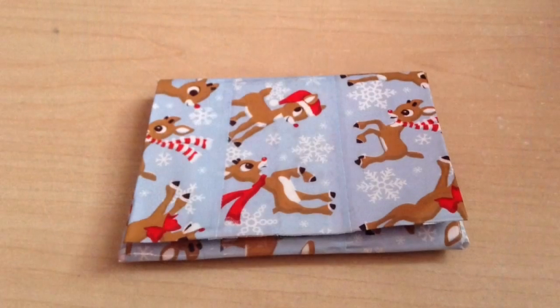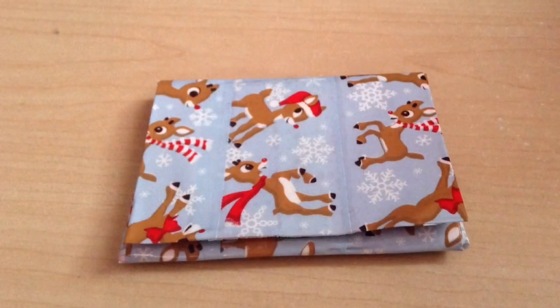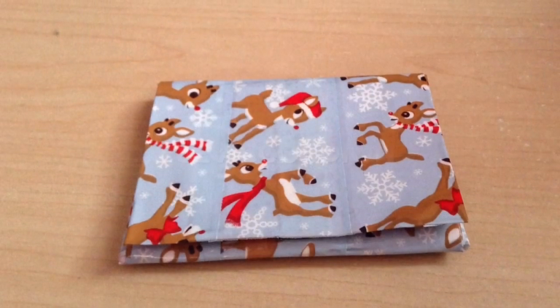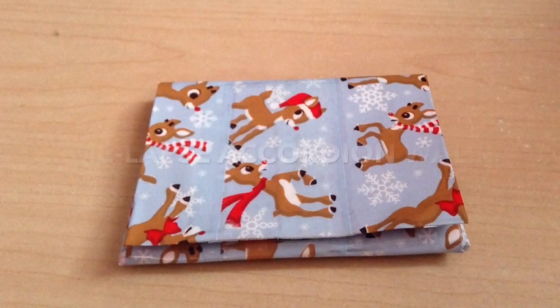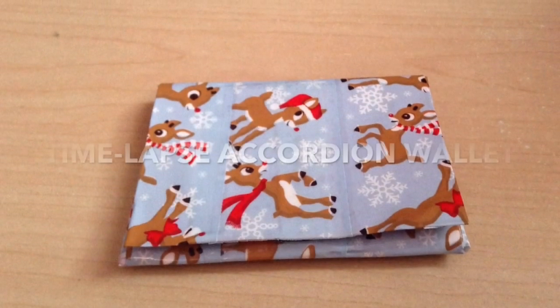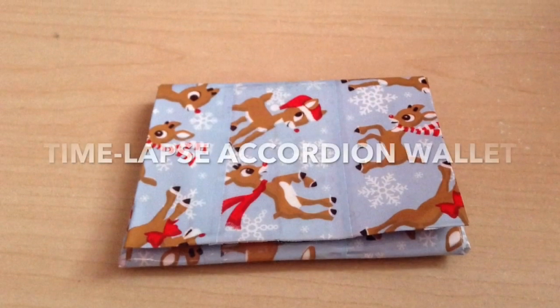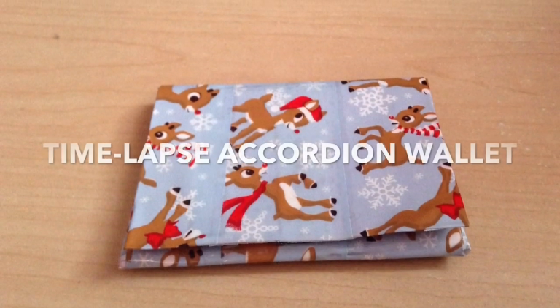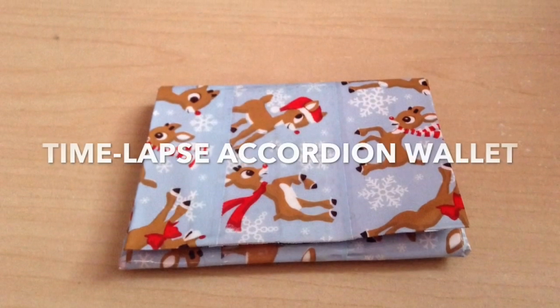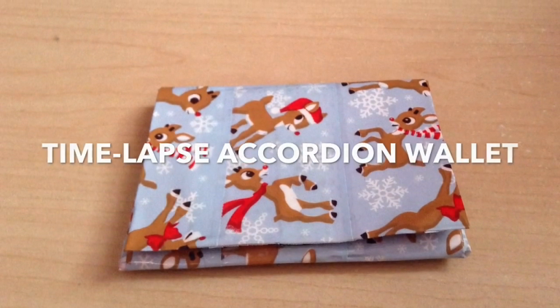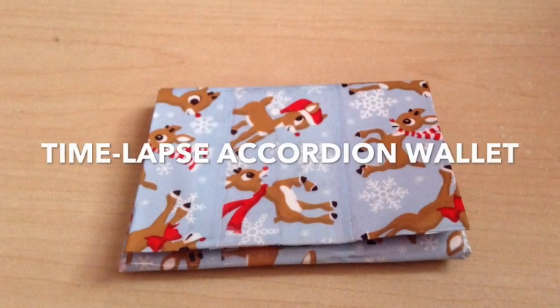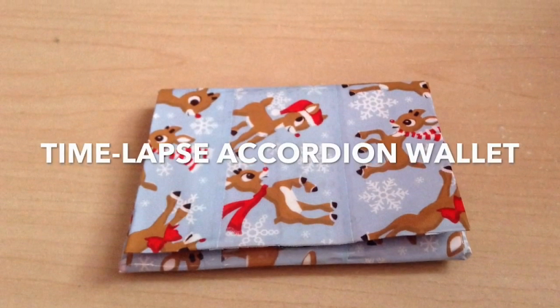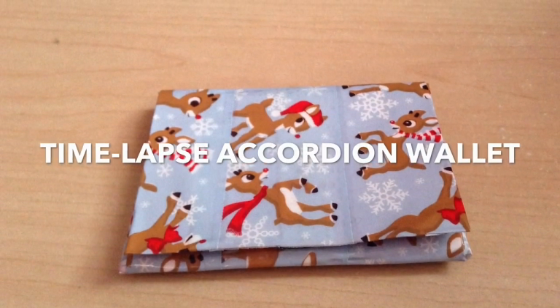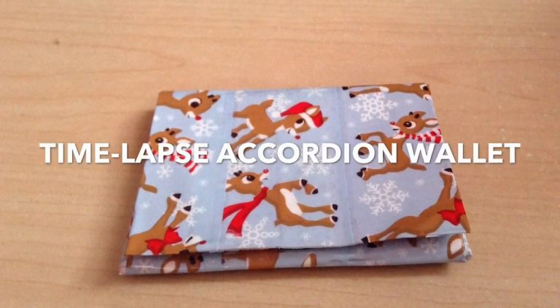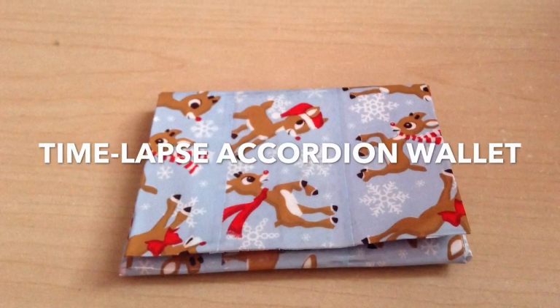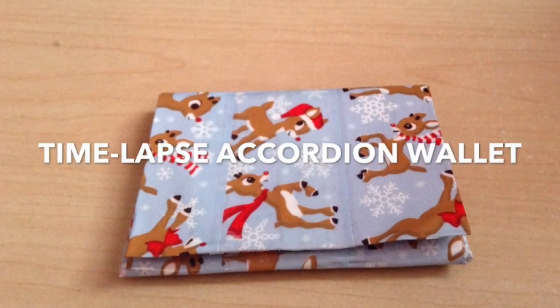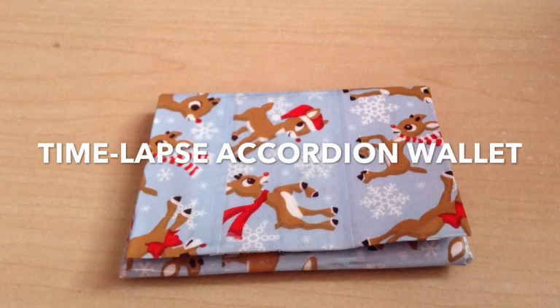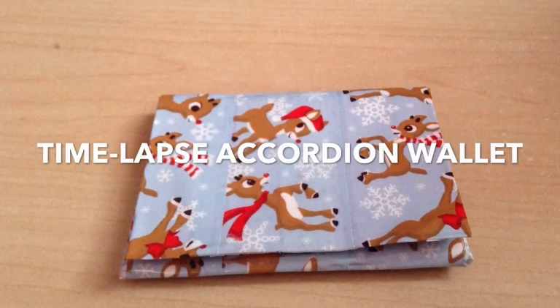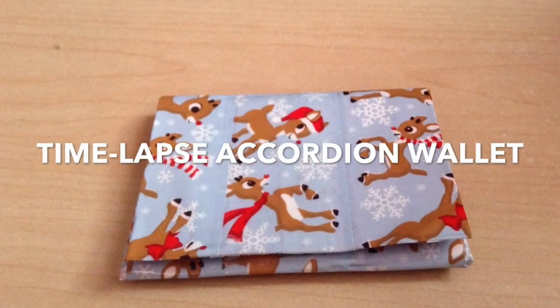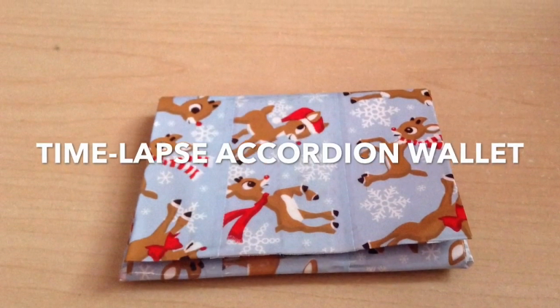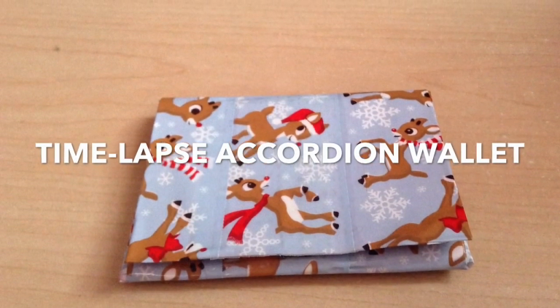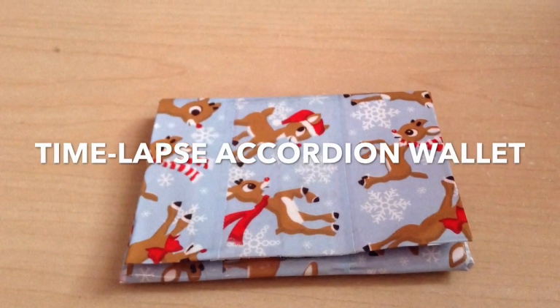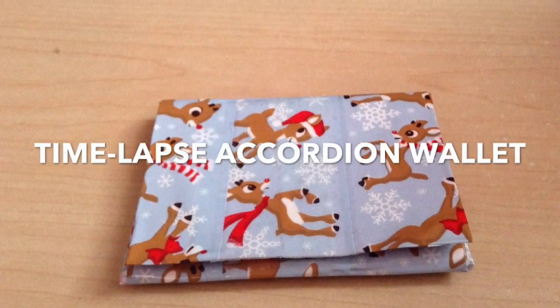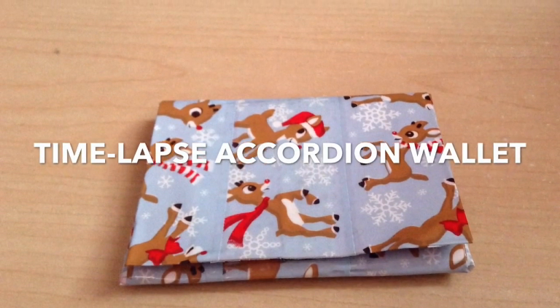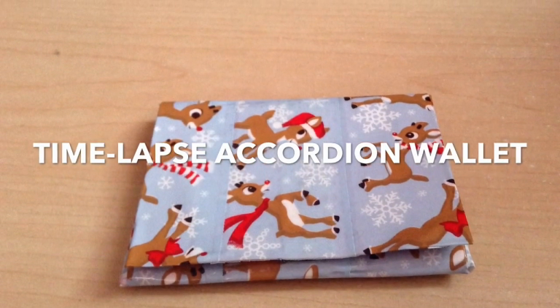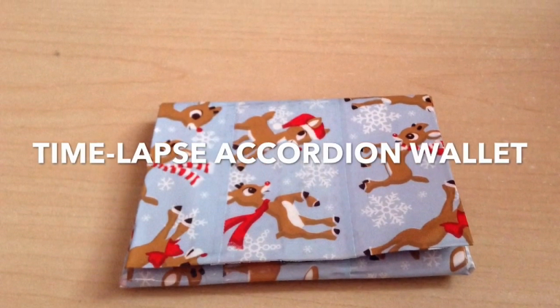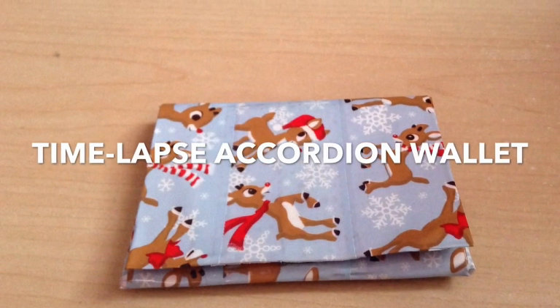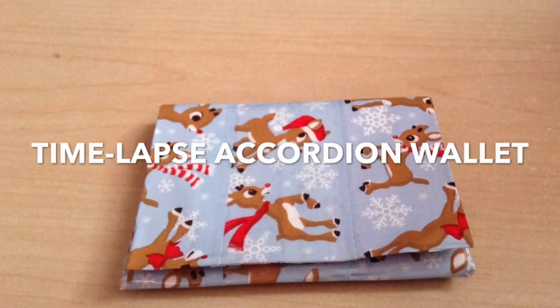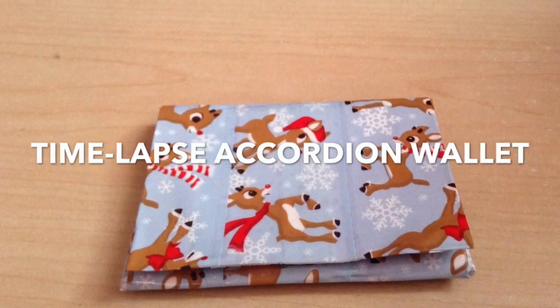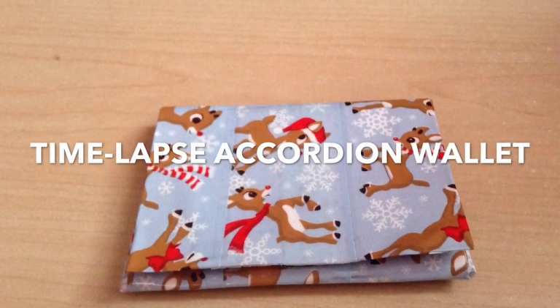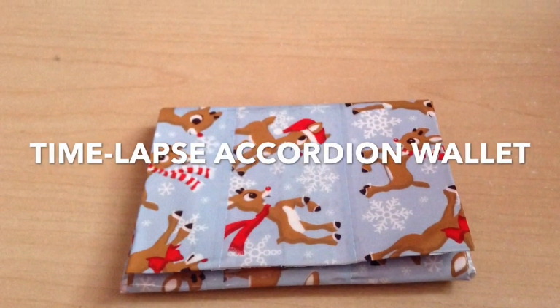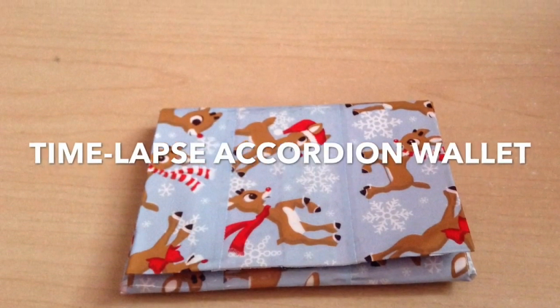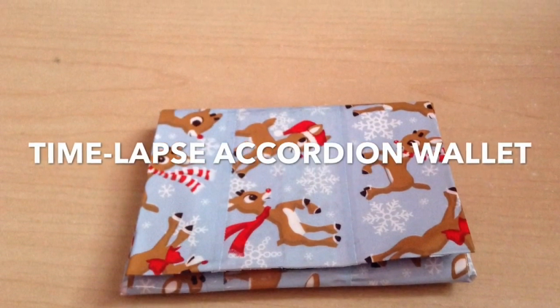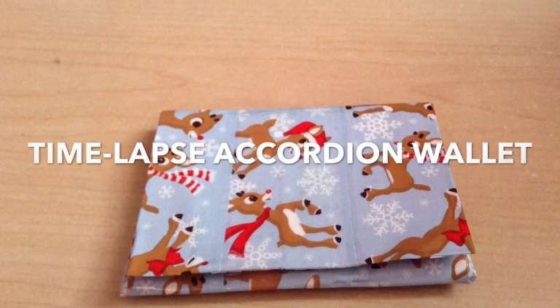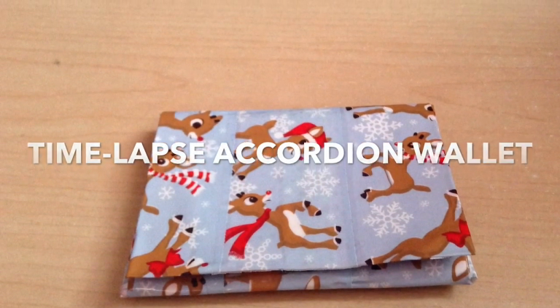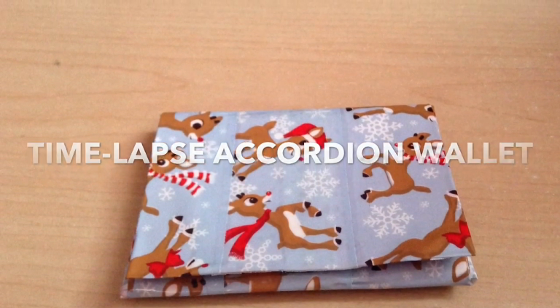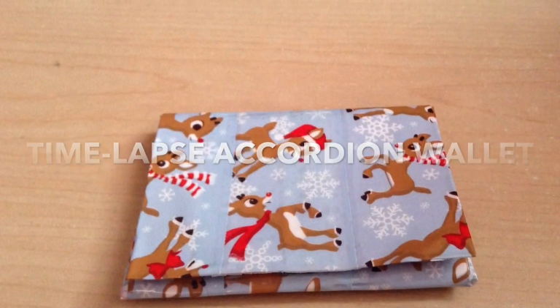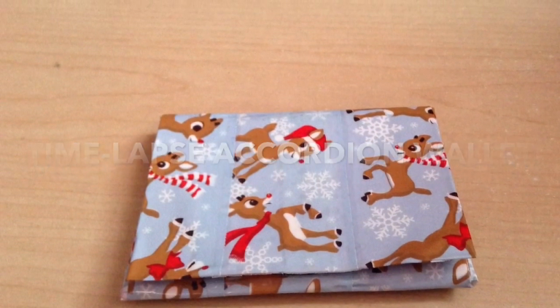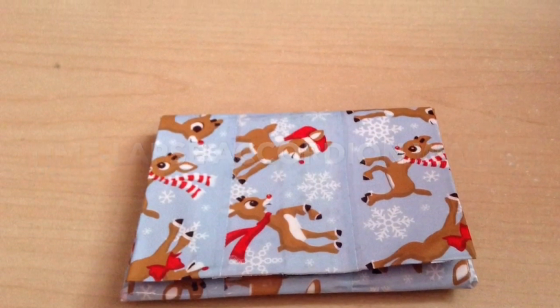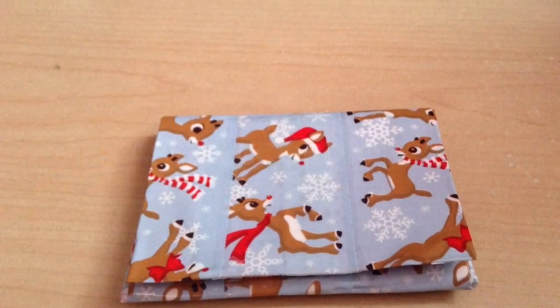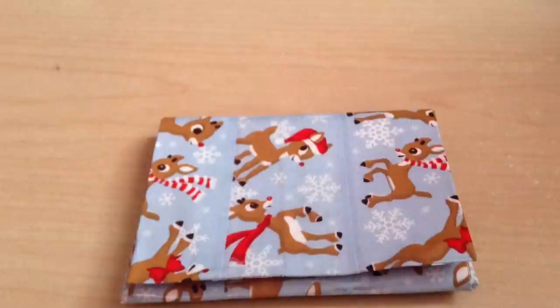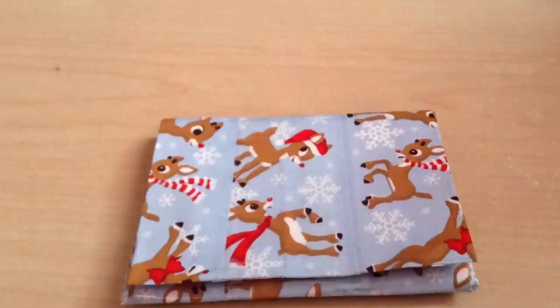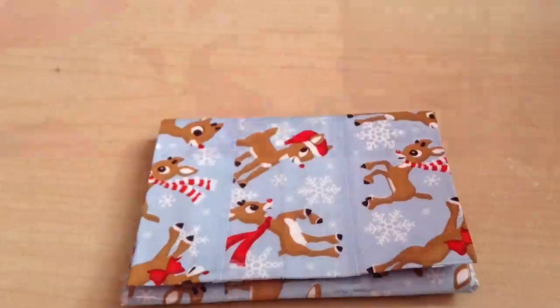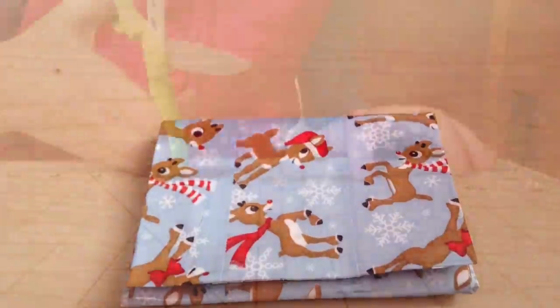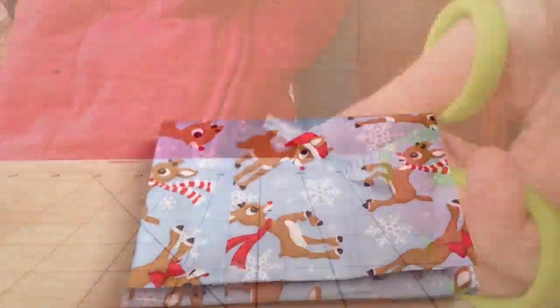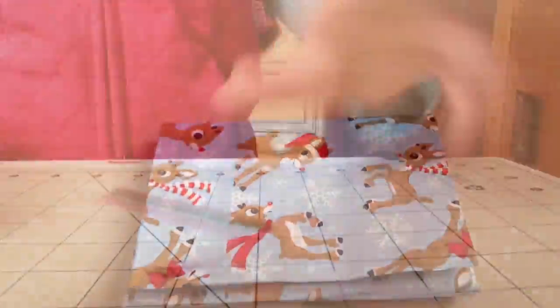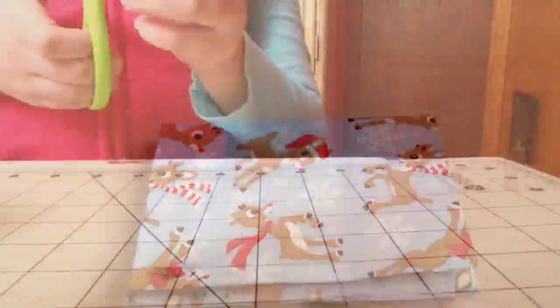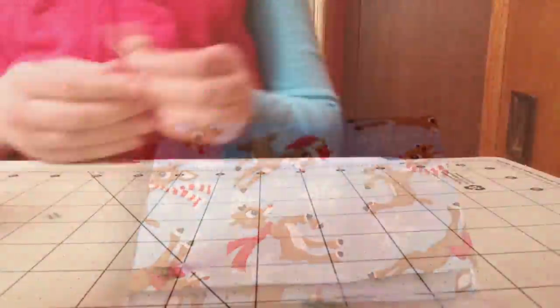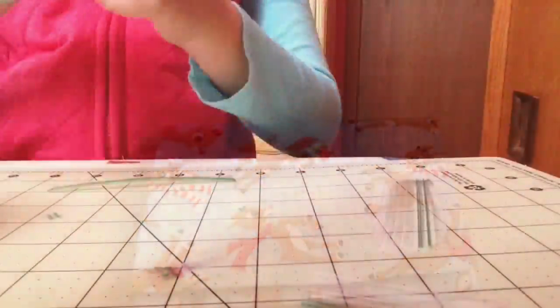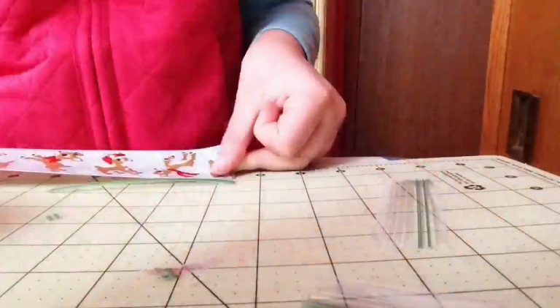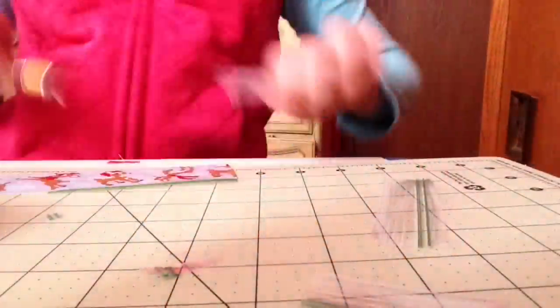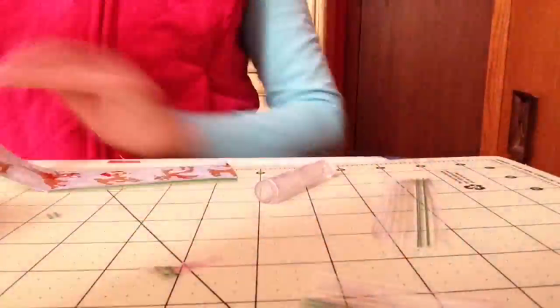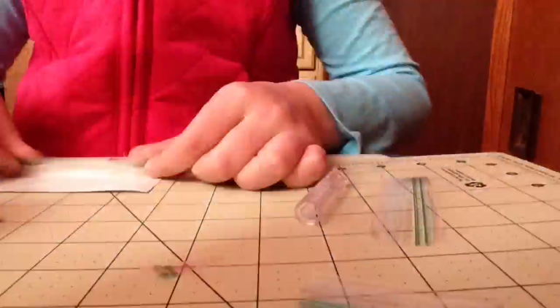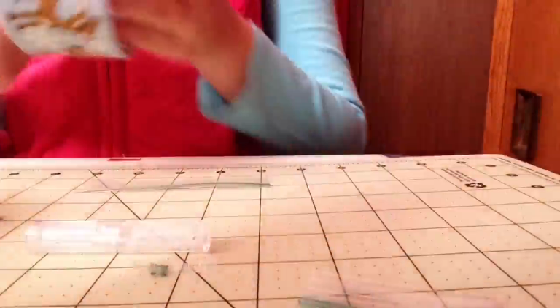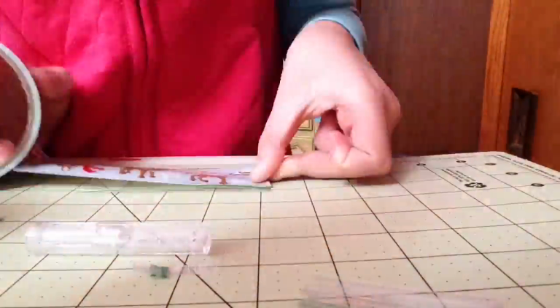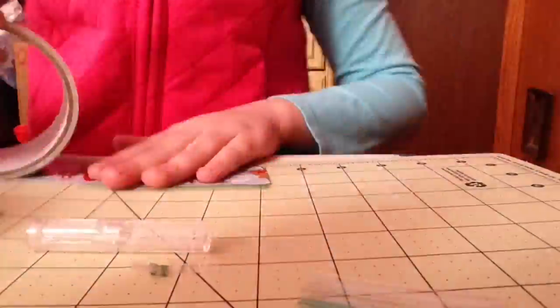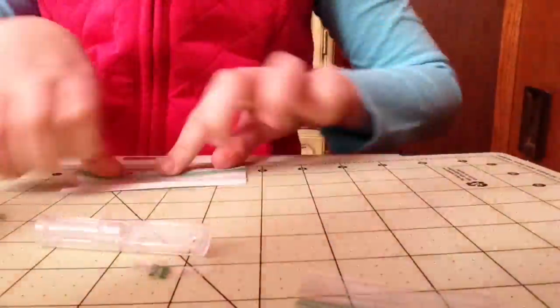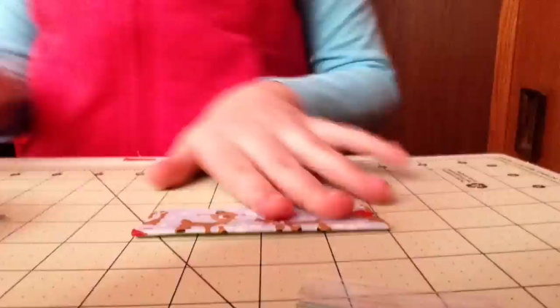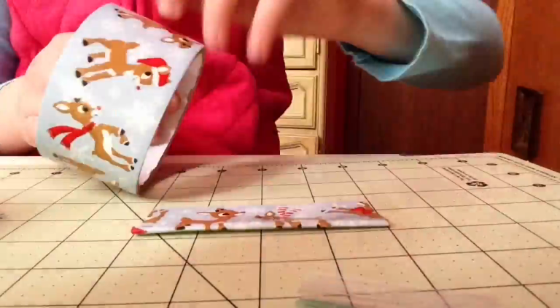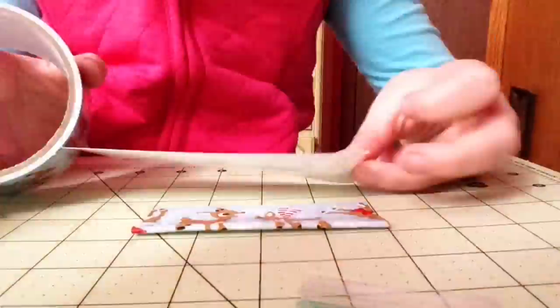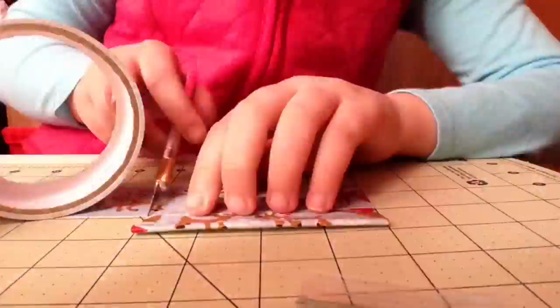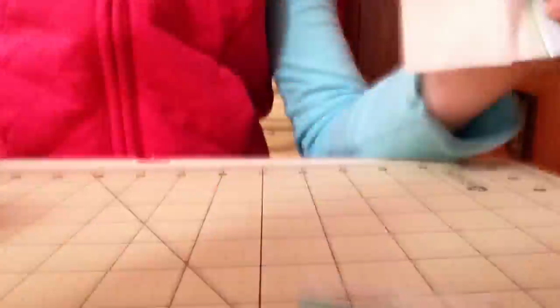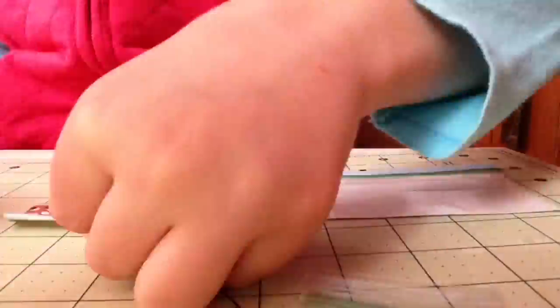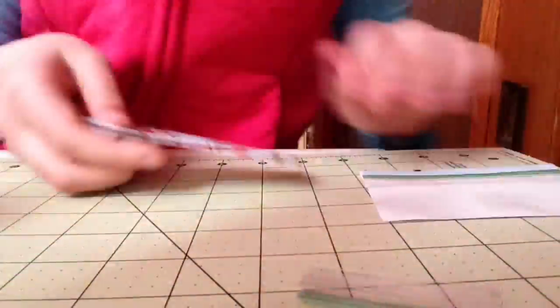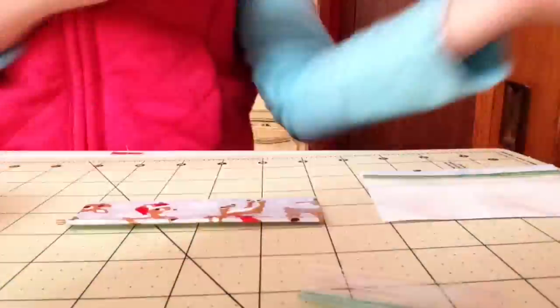Hey guys, it's me, Duct Tape Dynasty, and today I'm going to do a time-lapse of an accordion wallet. So let's just jump right in.